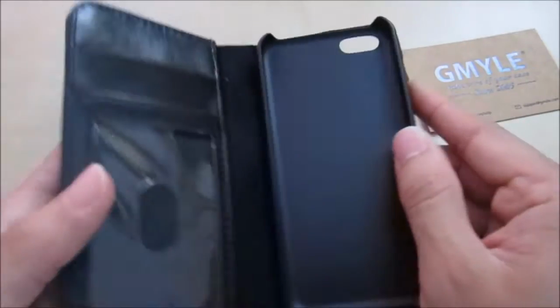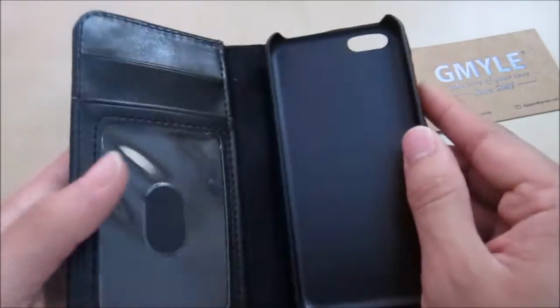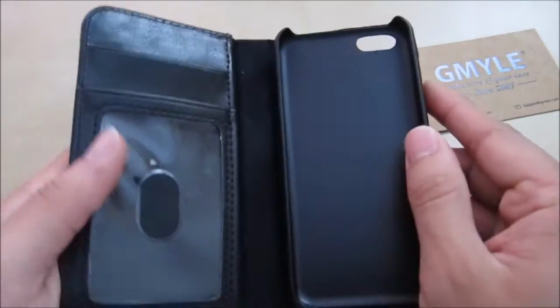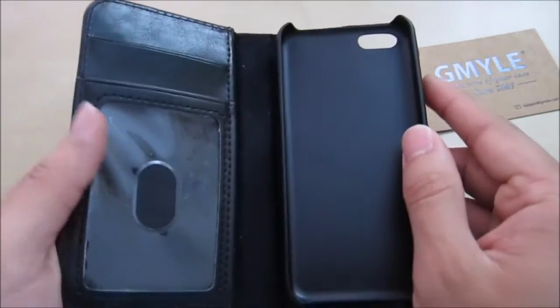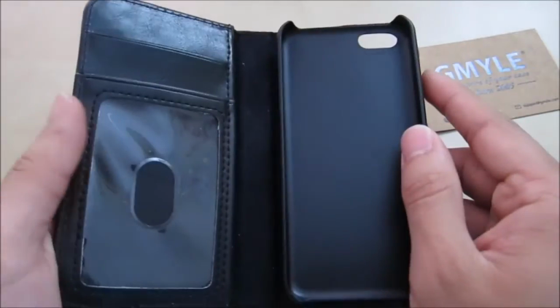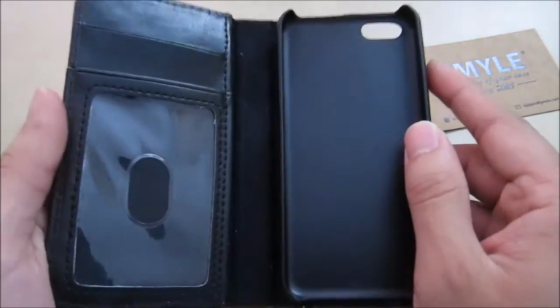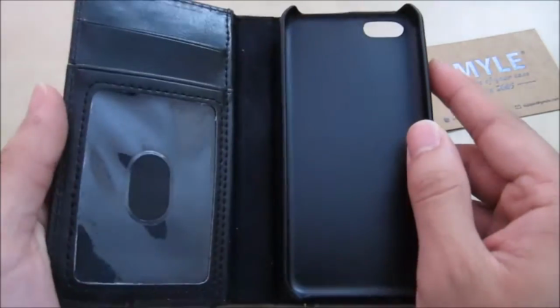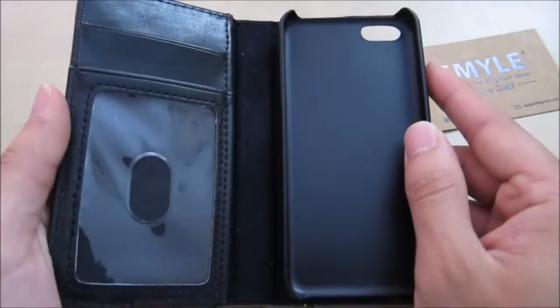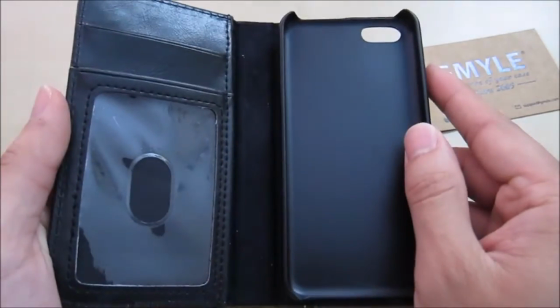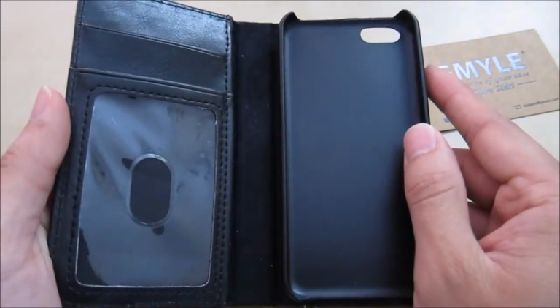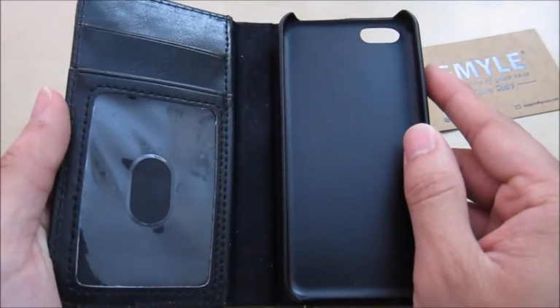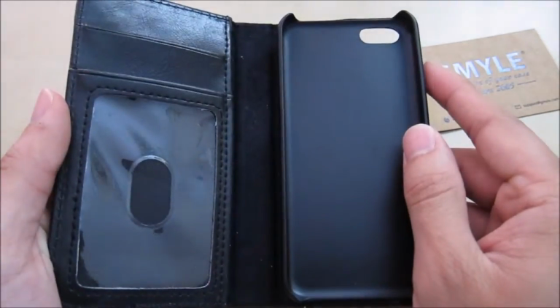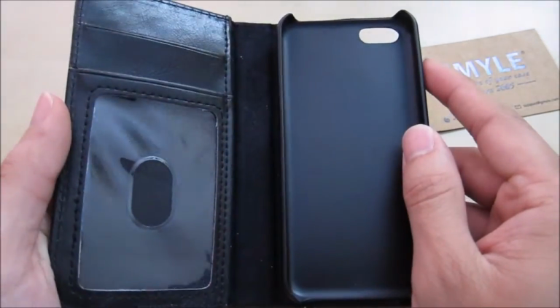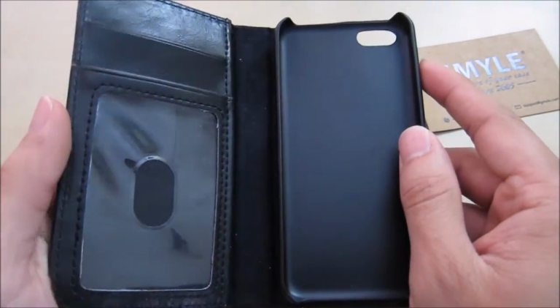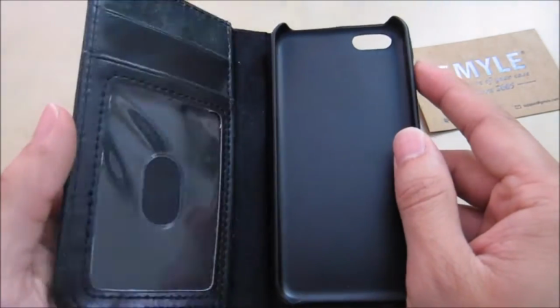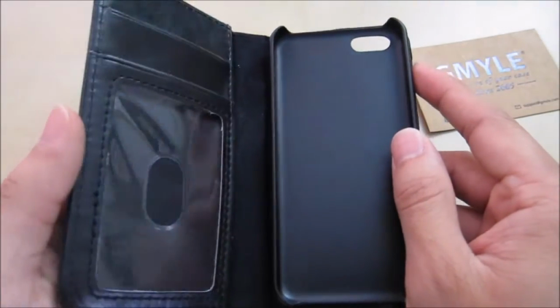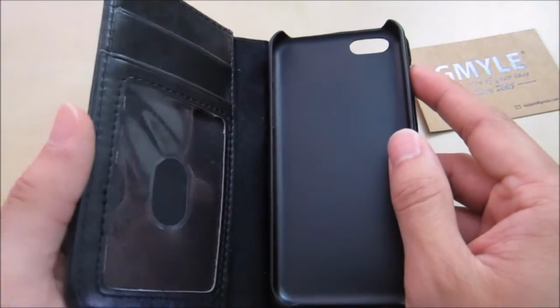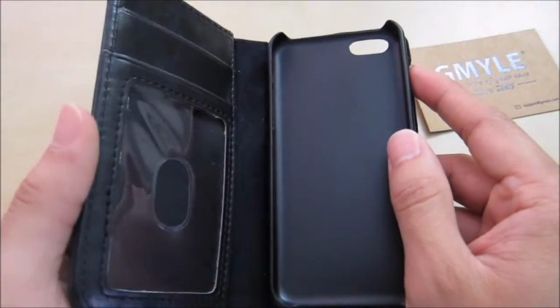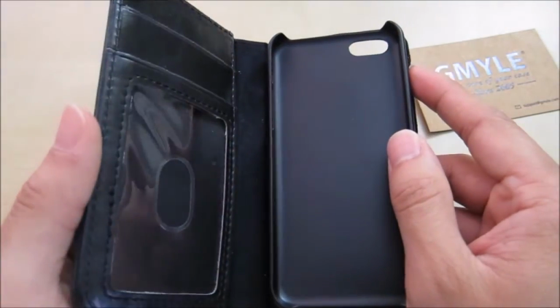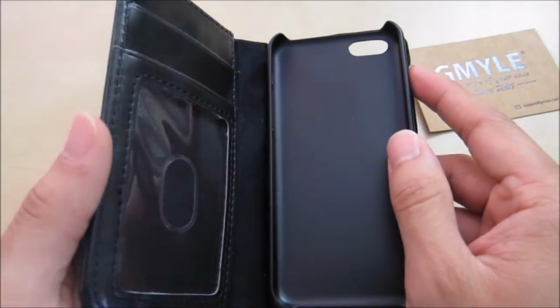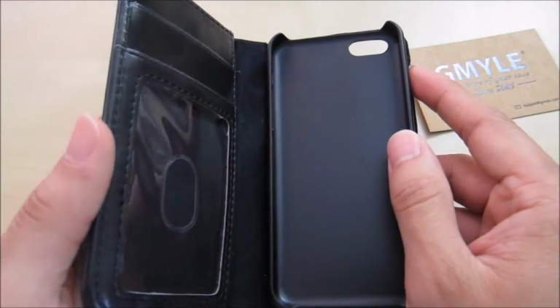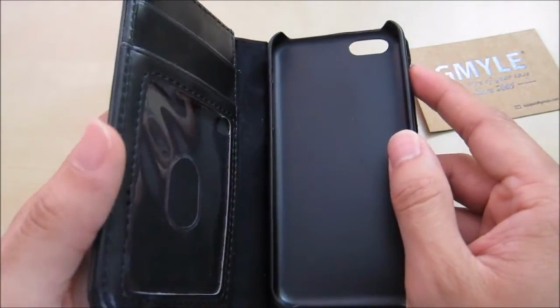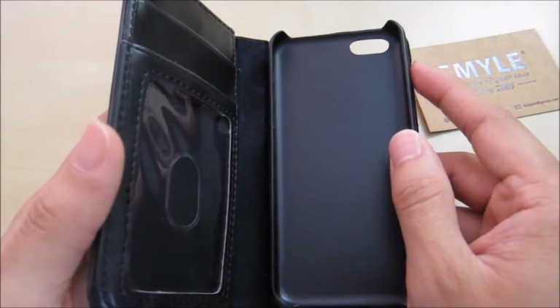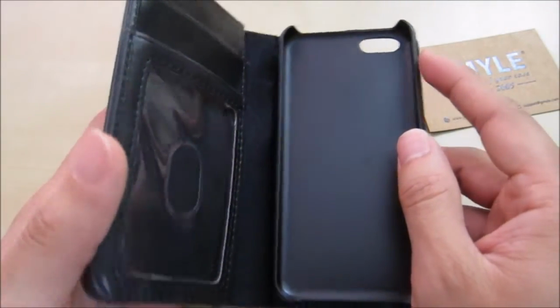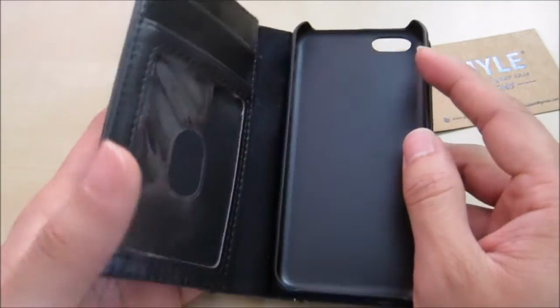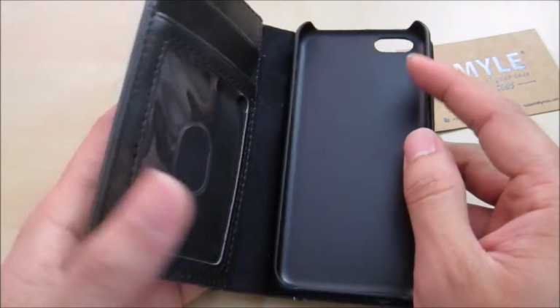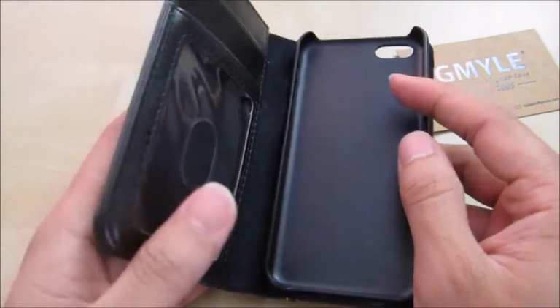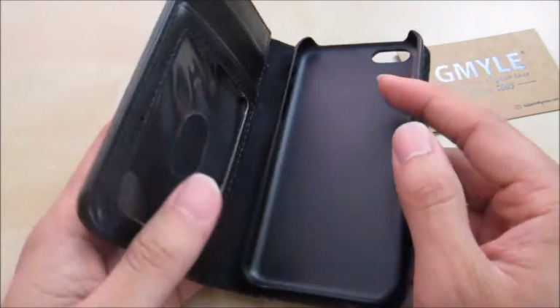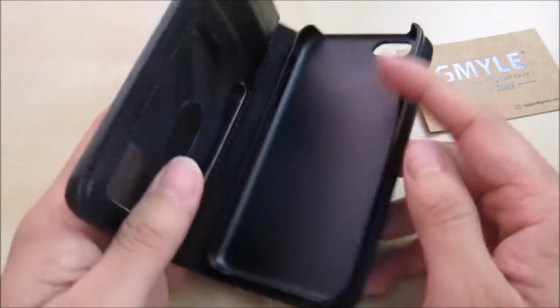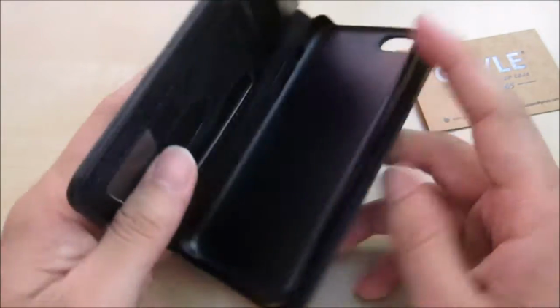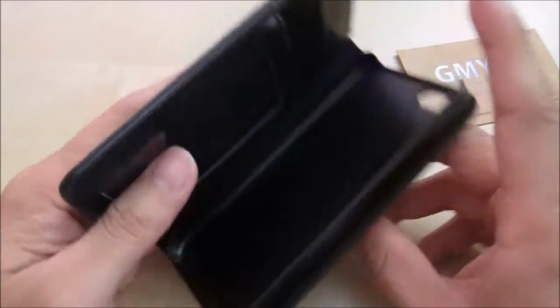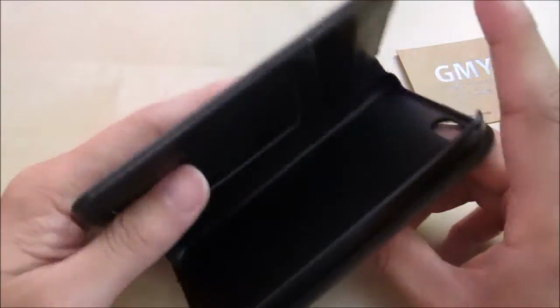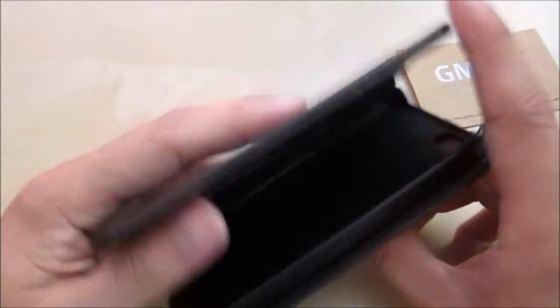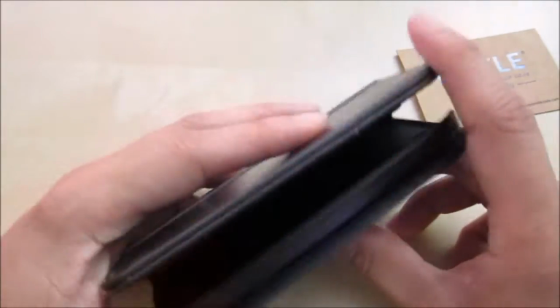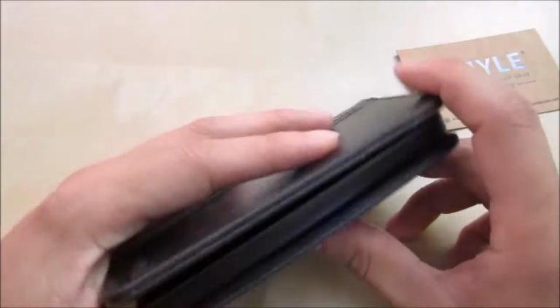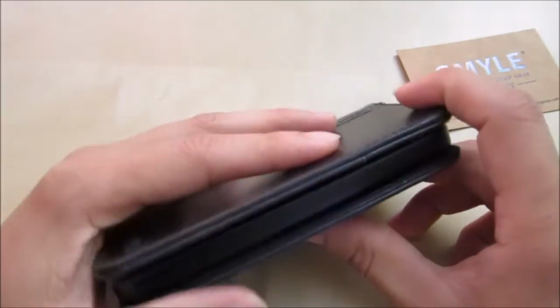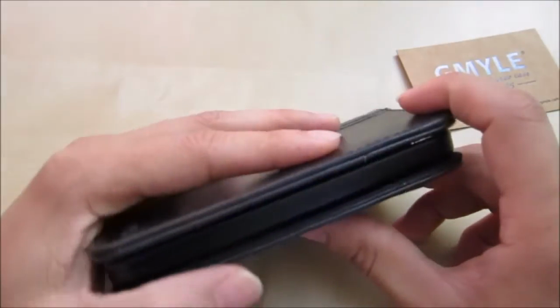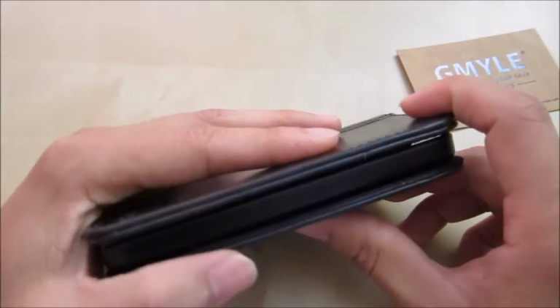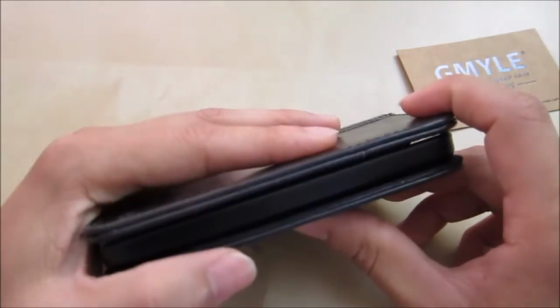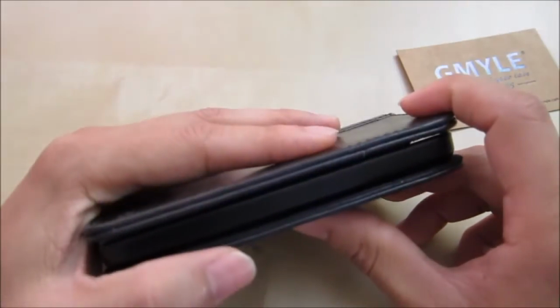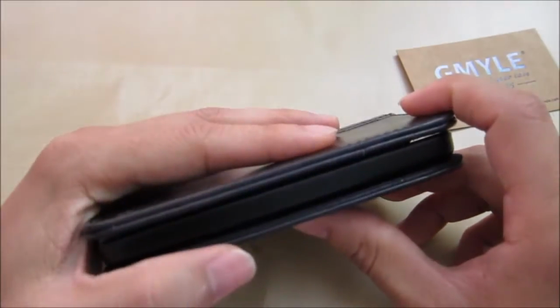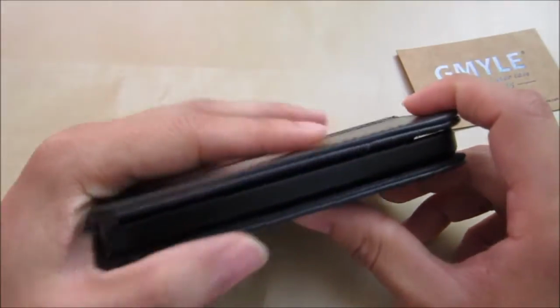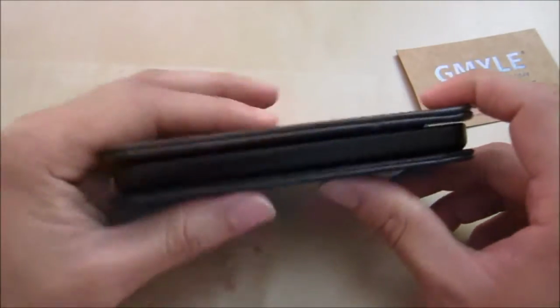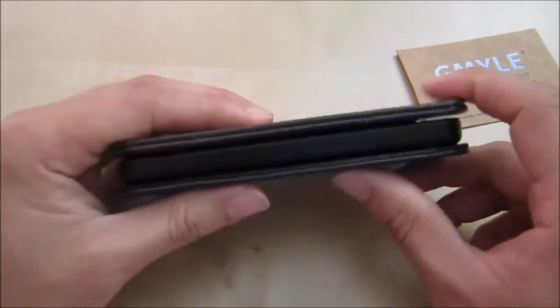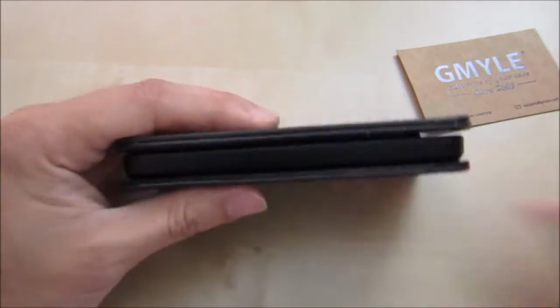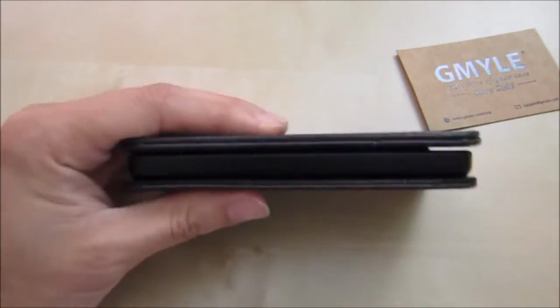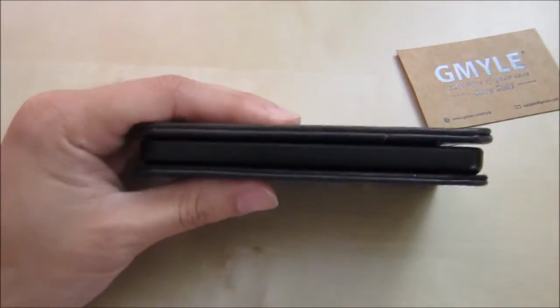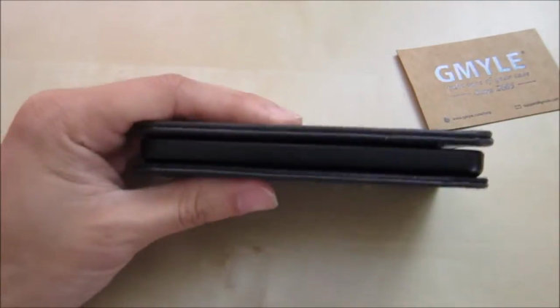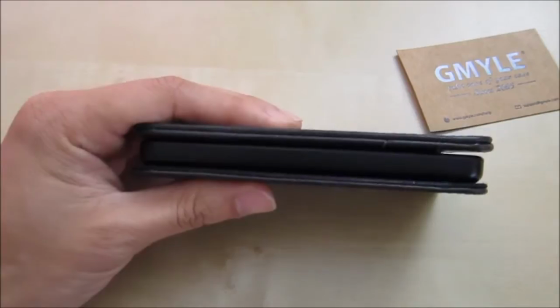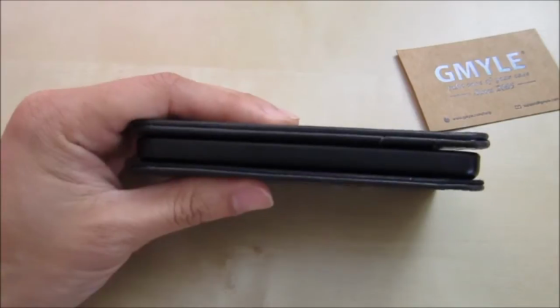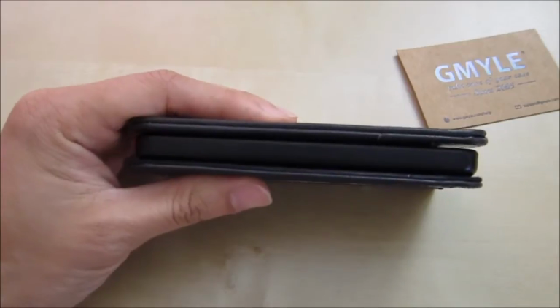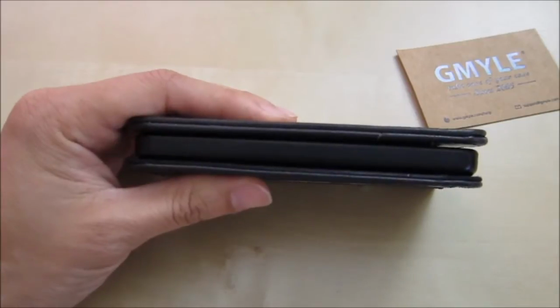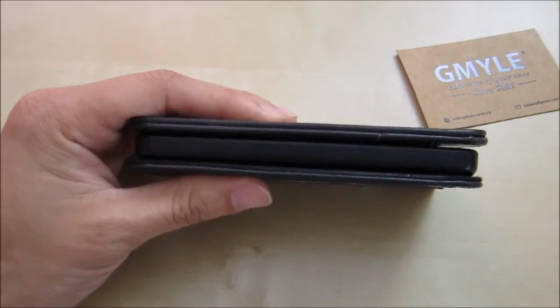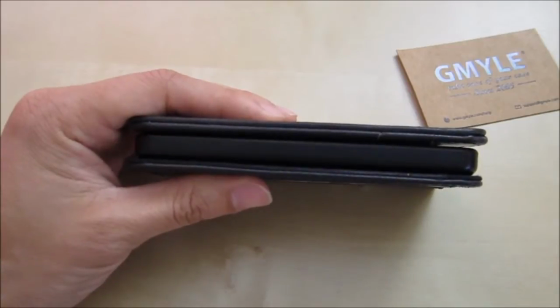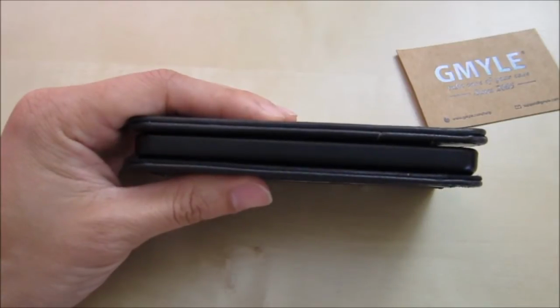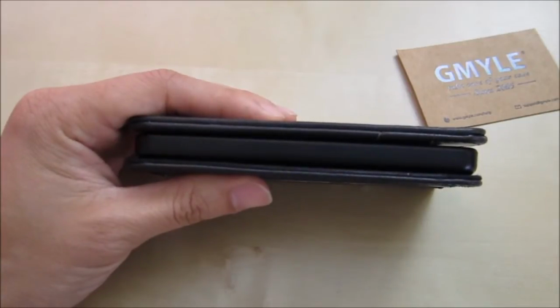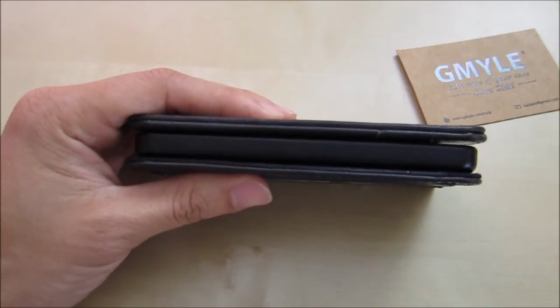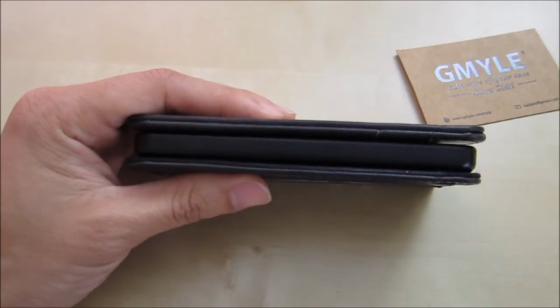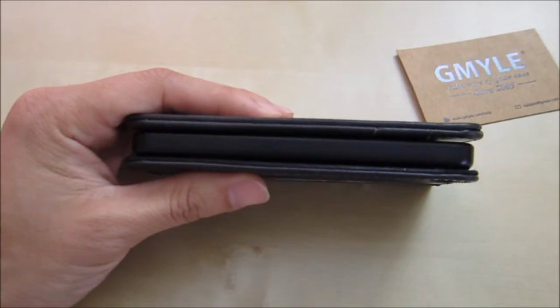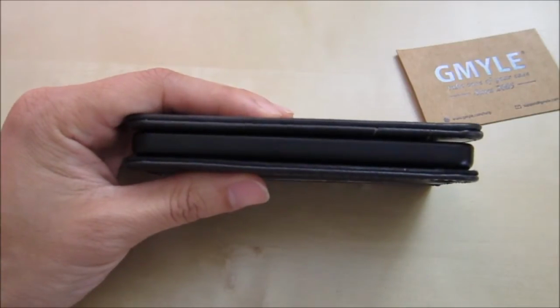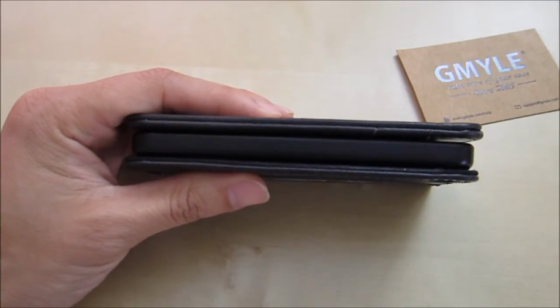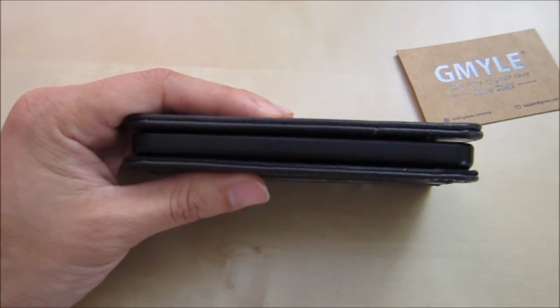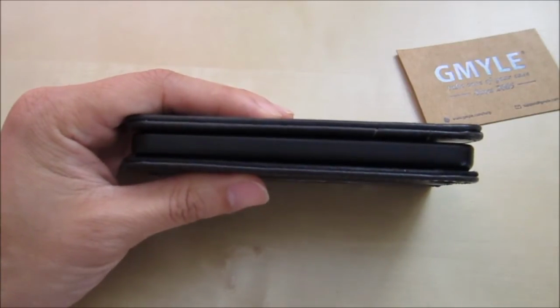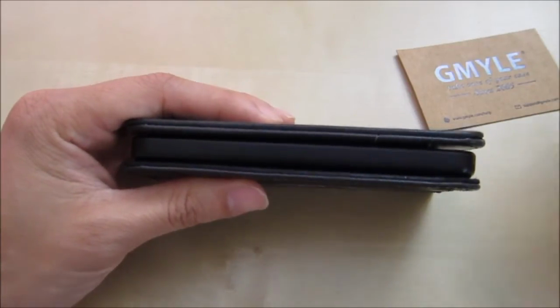The case itself is pretty light but it does add a significant amount of size to your current phone. Let me give you an idea of what my phone looks like.